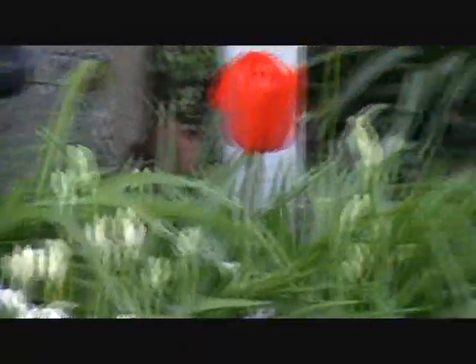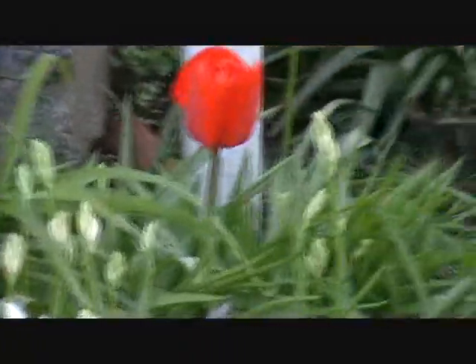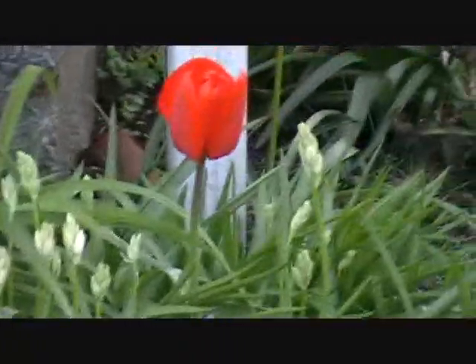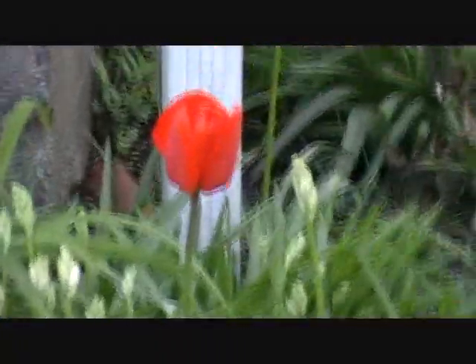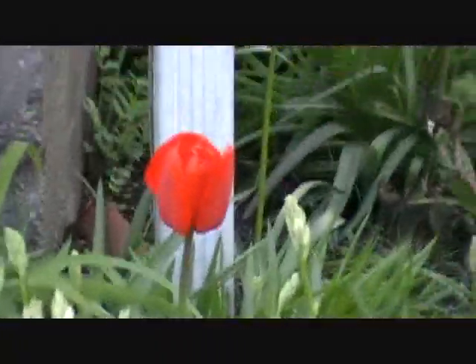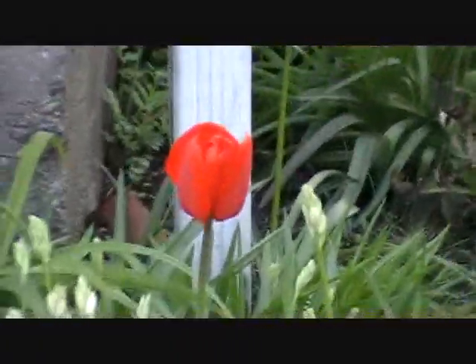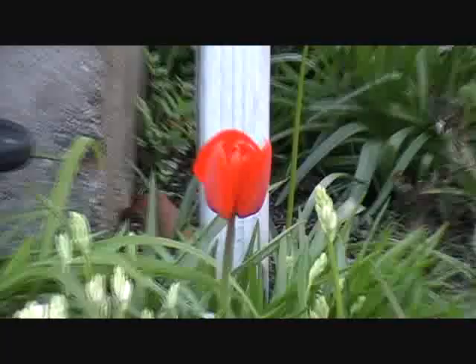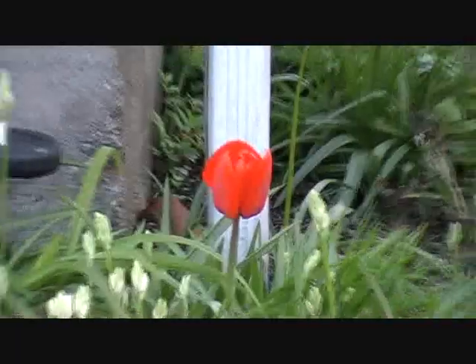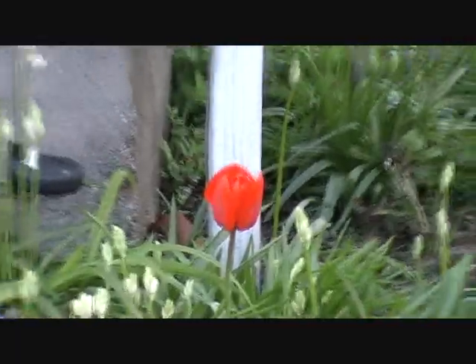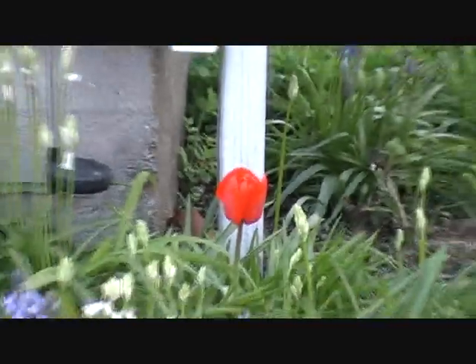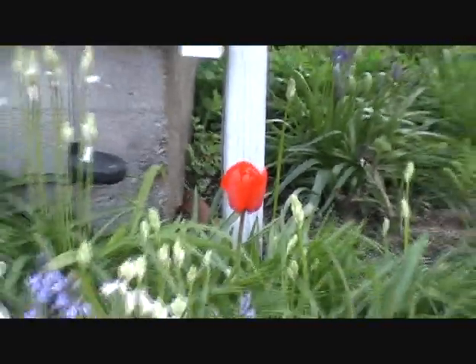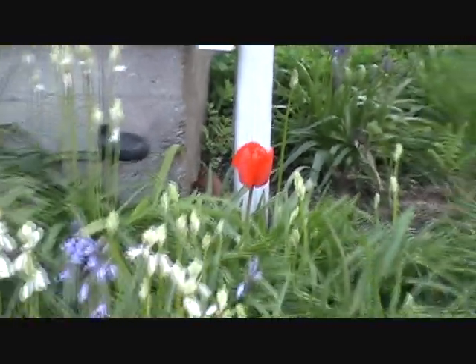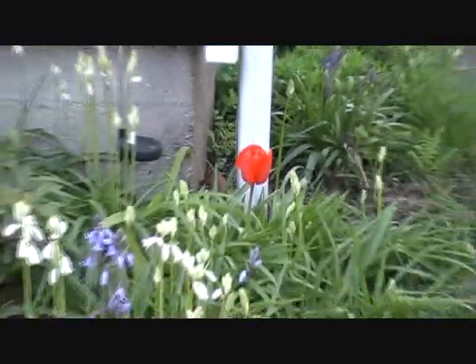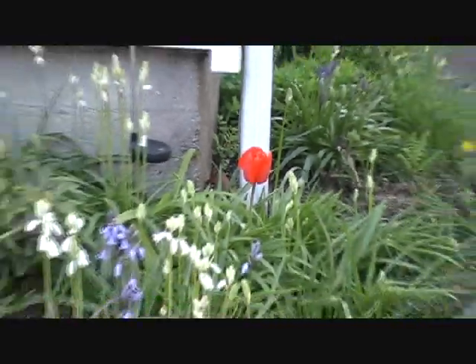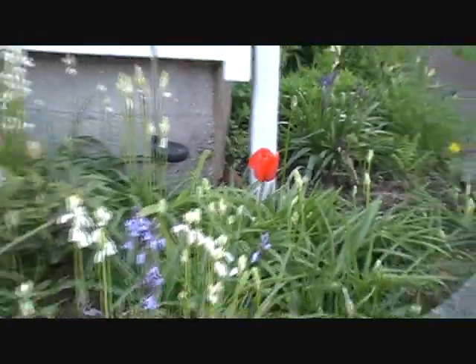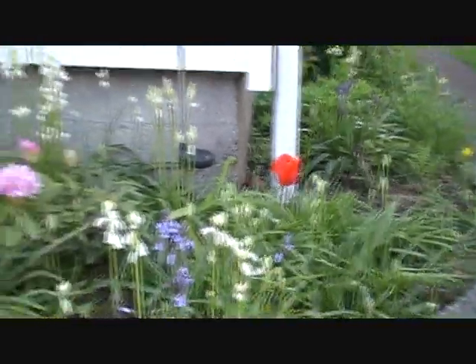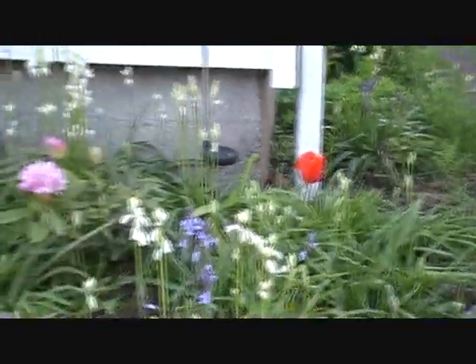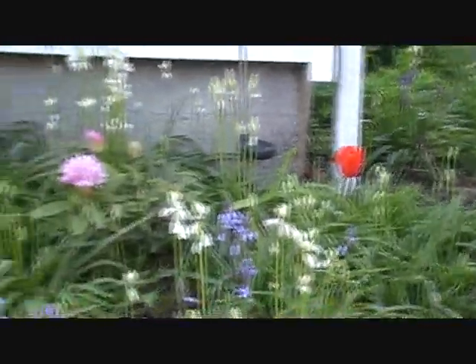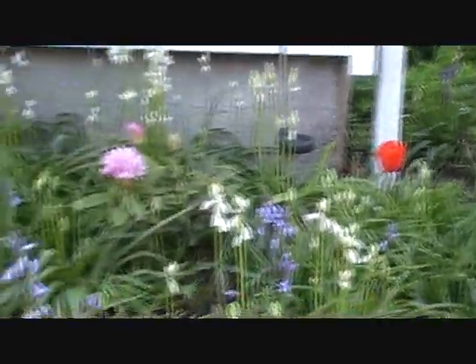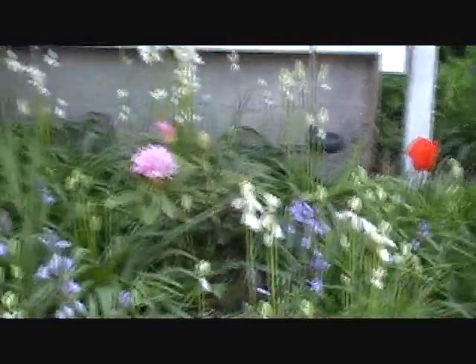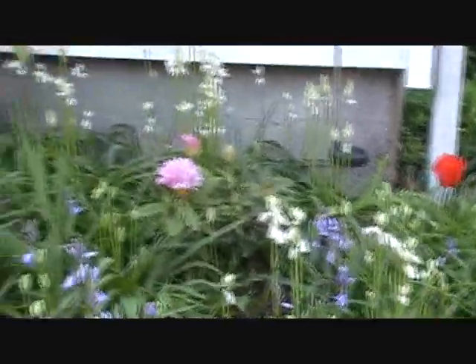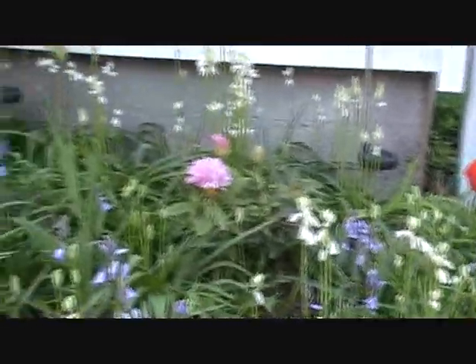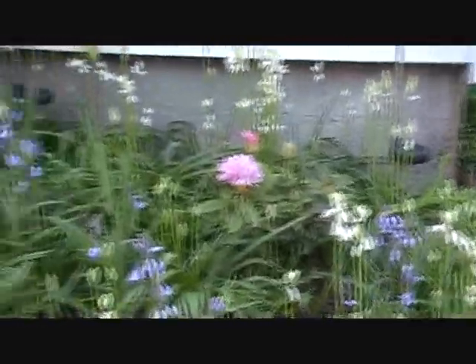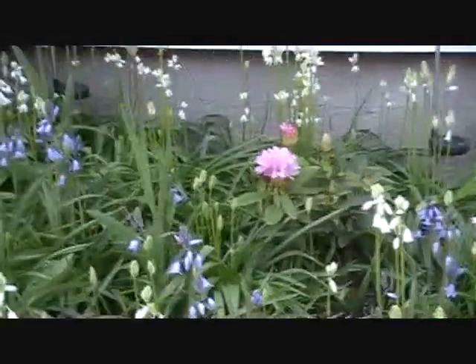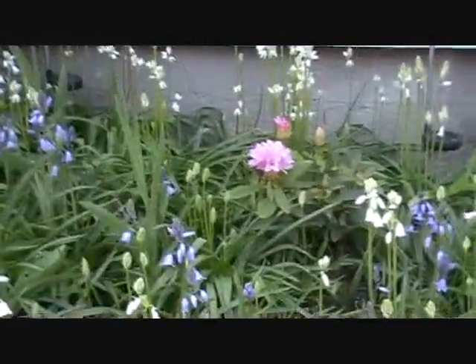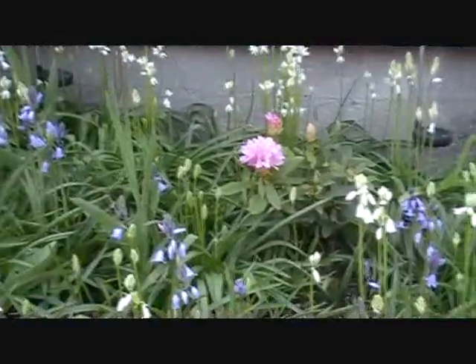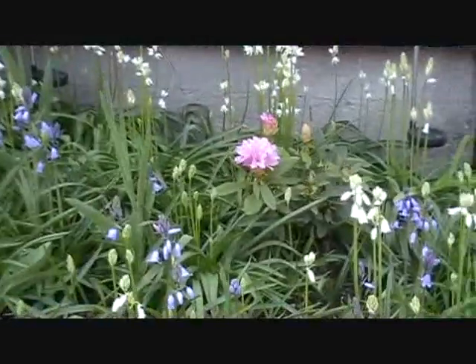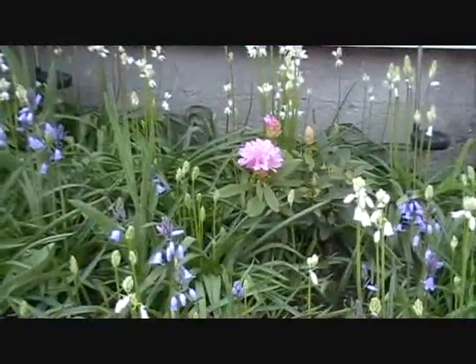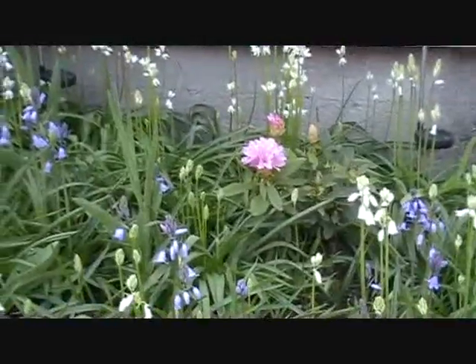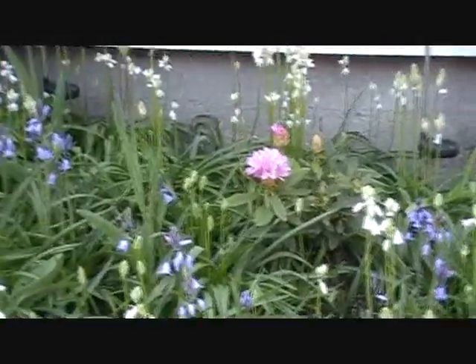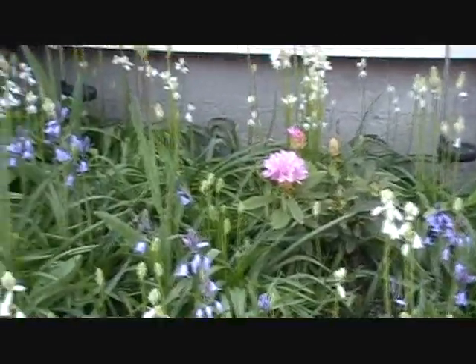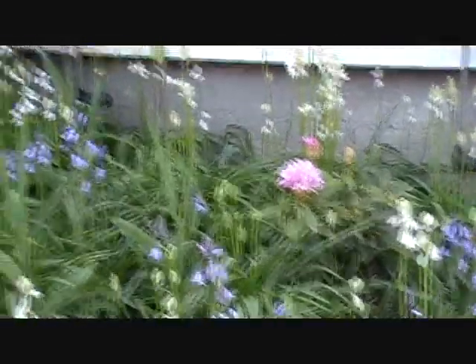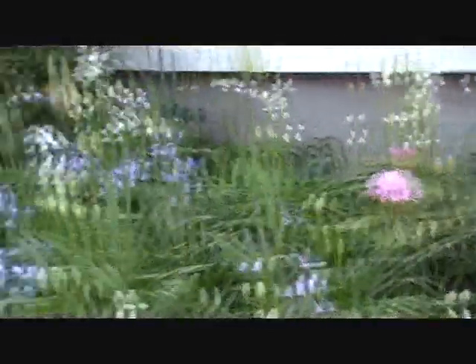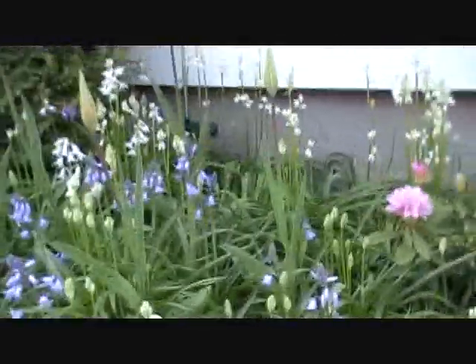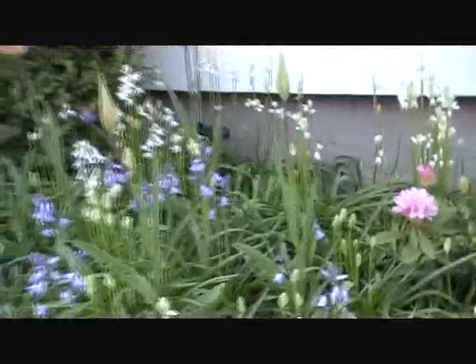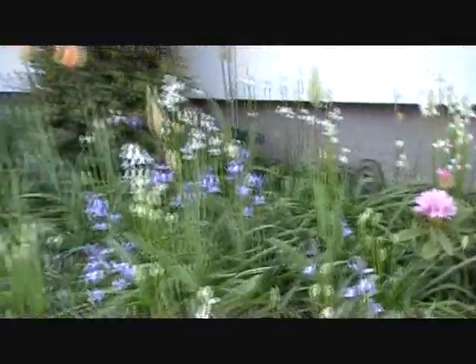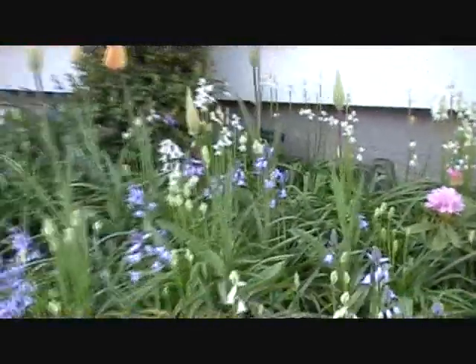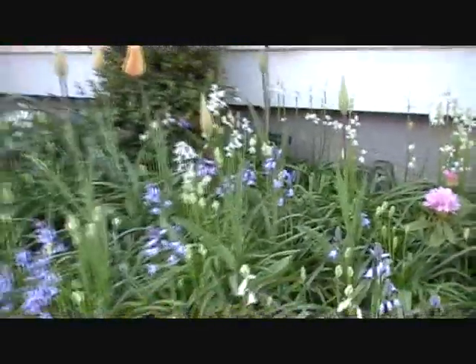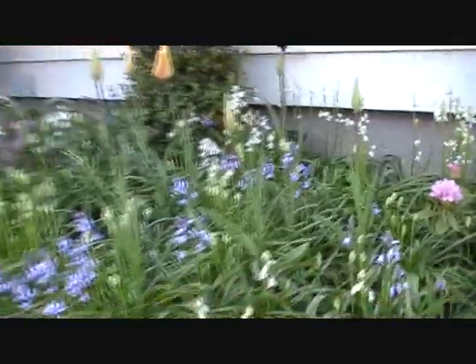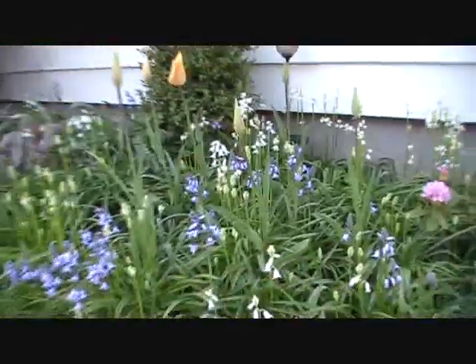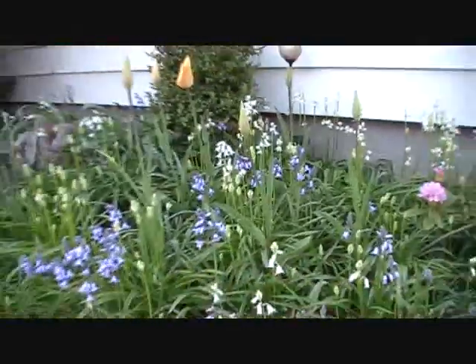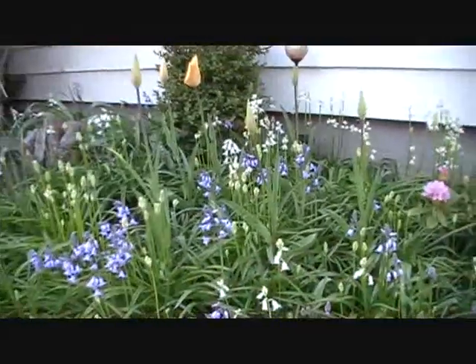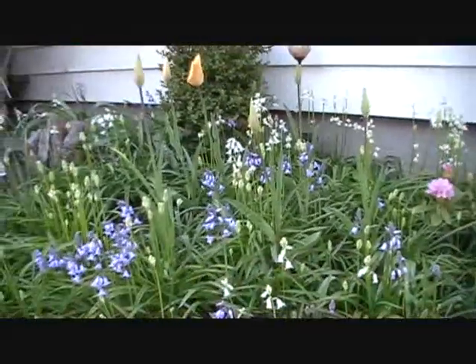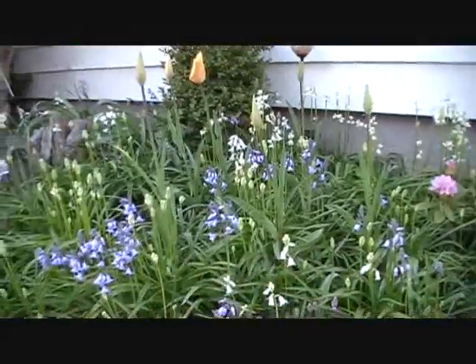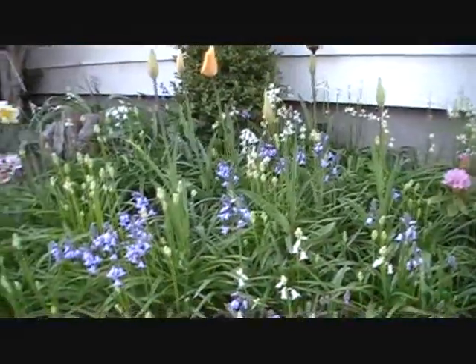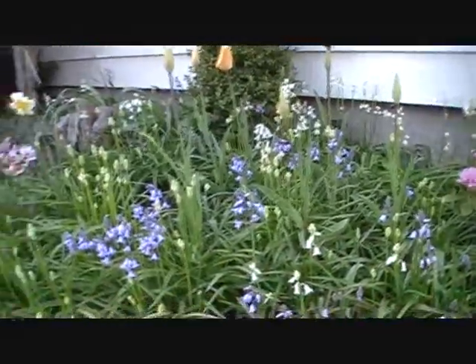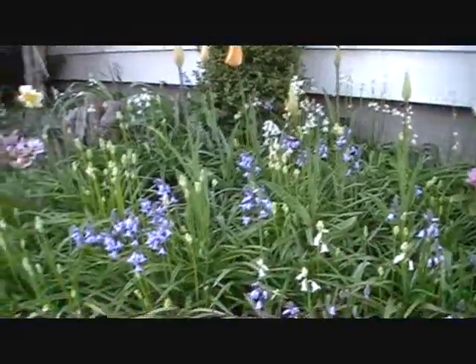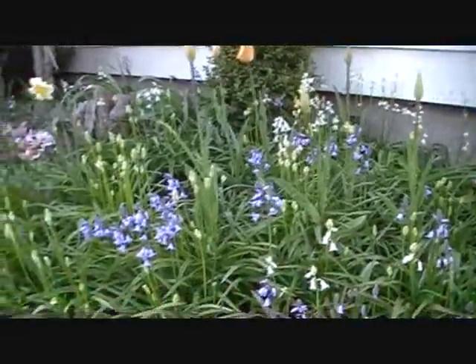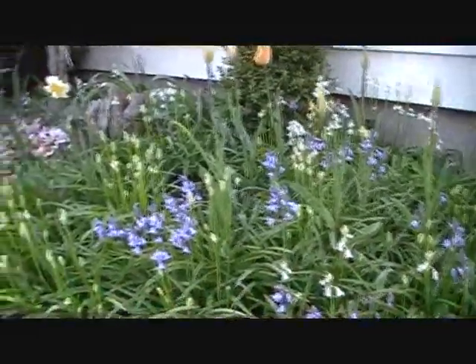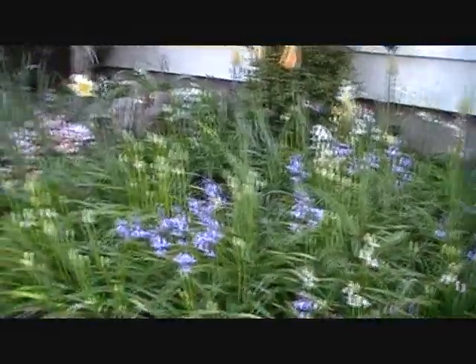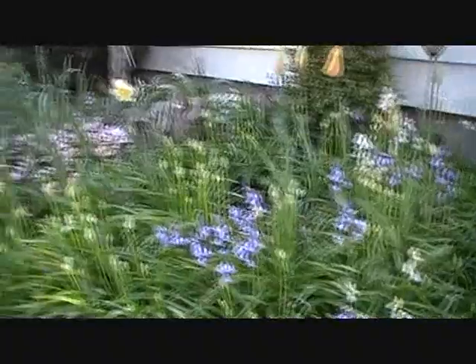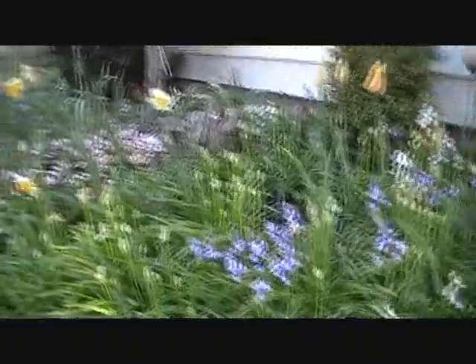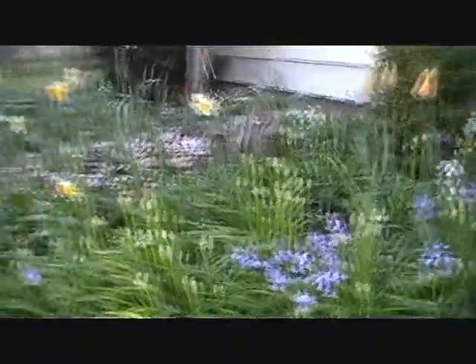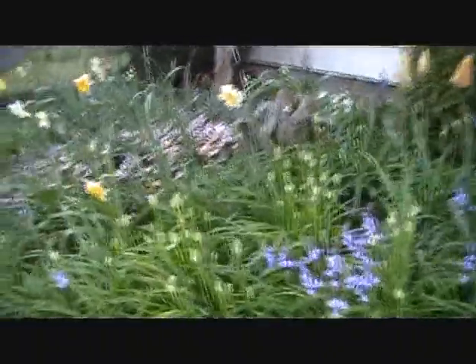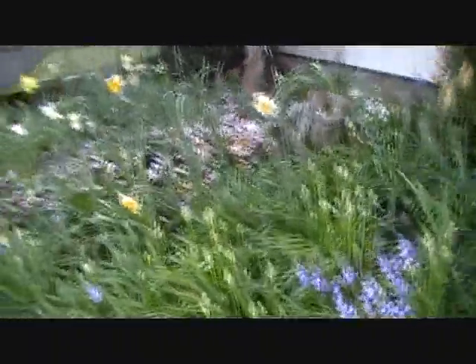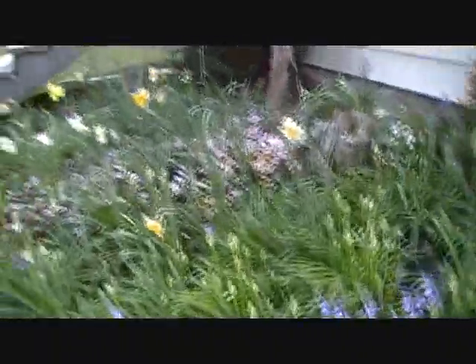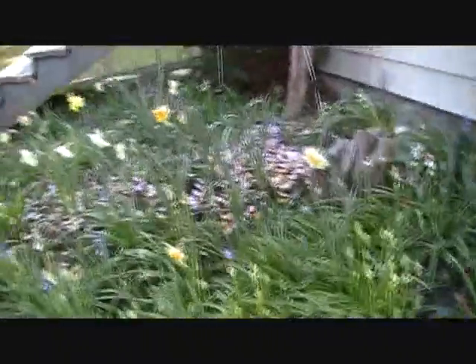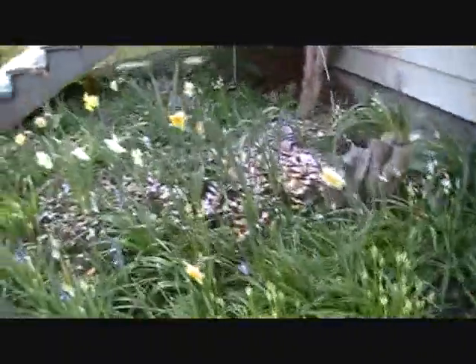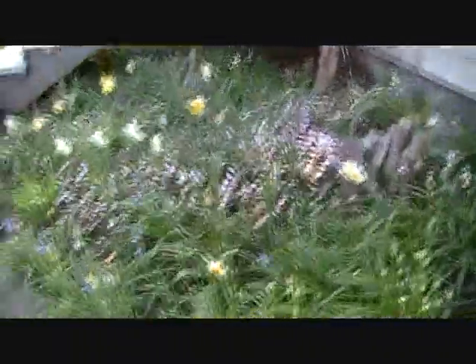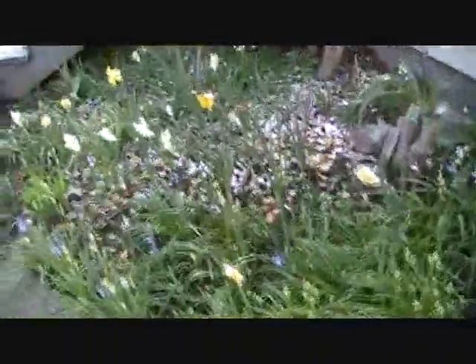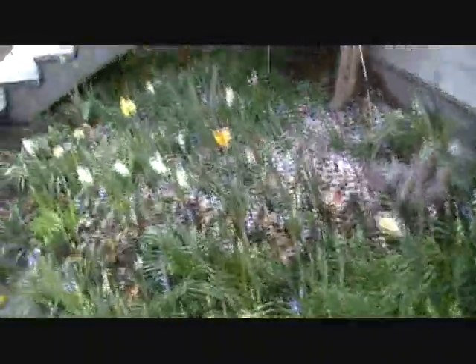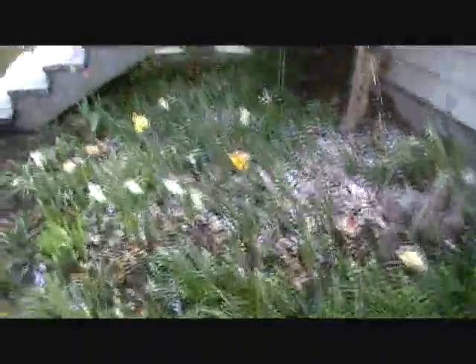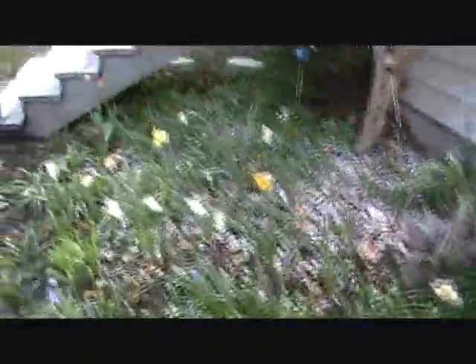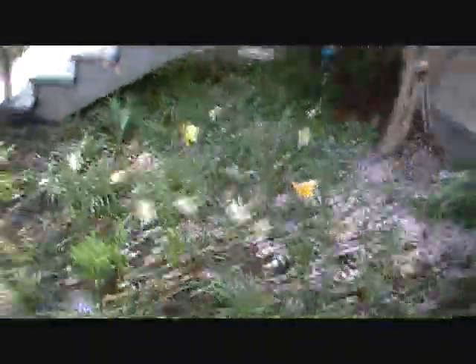And then I've got my tulips and my roto. Let's take a look at my tomatoes.